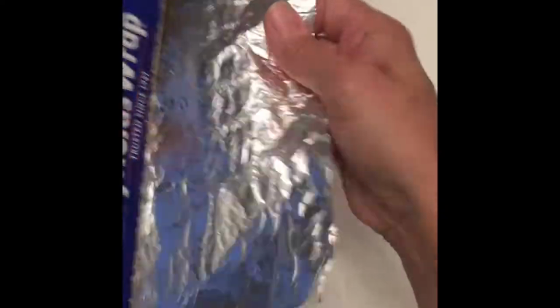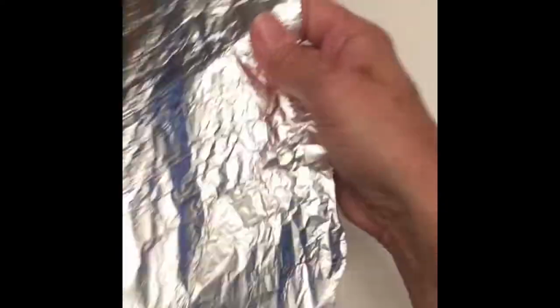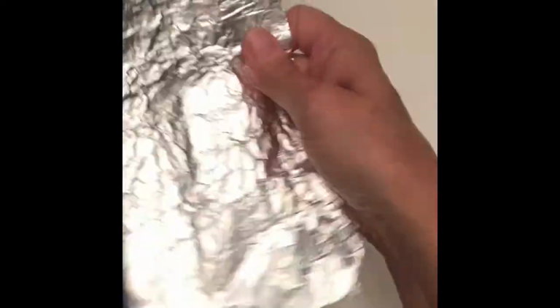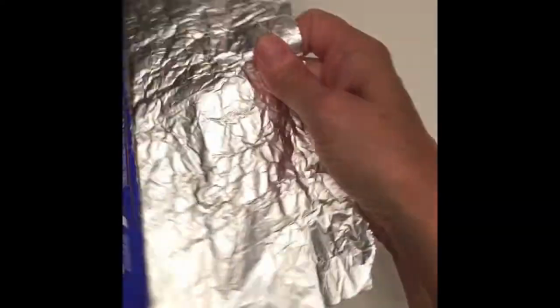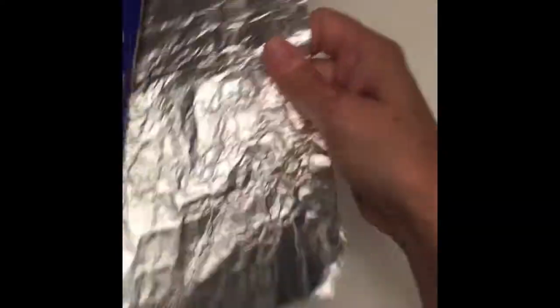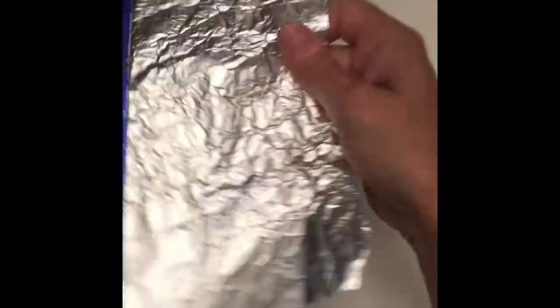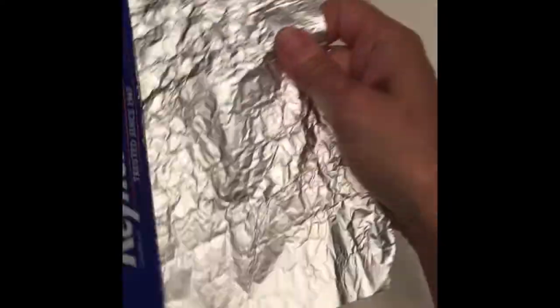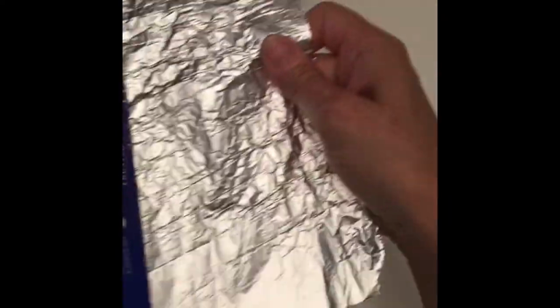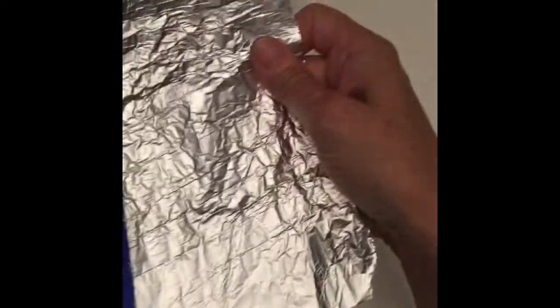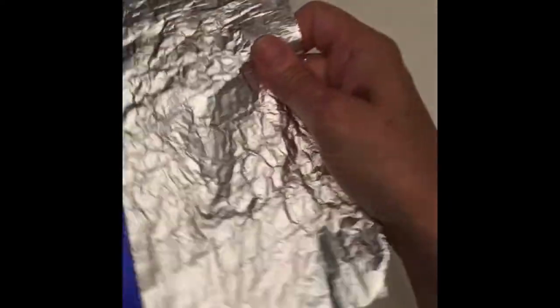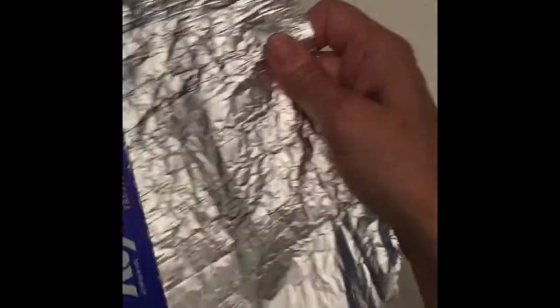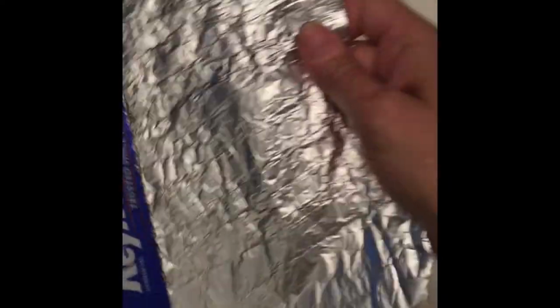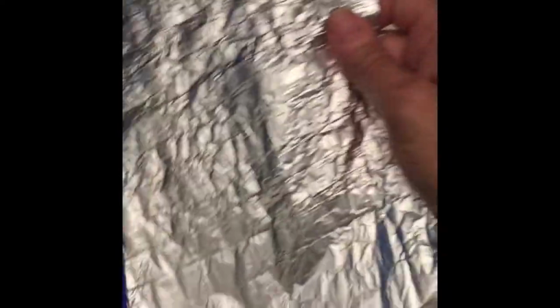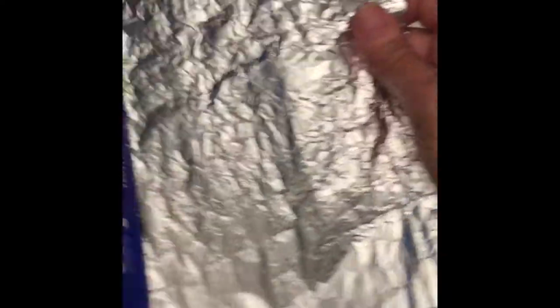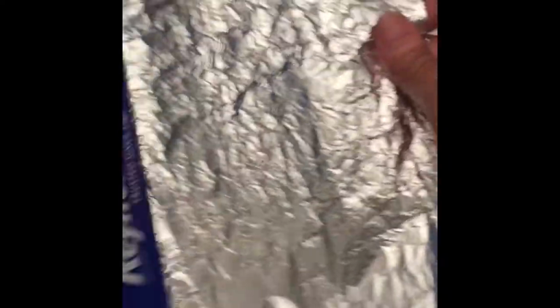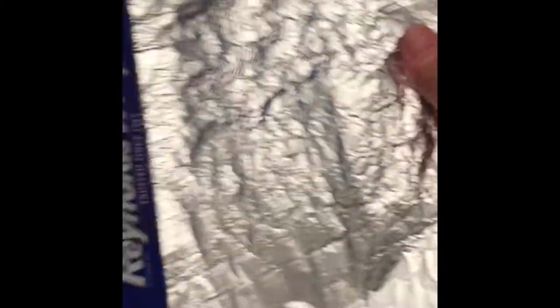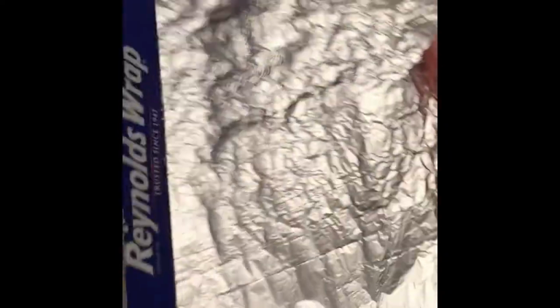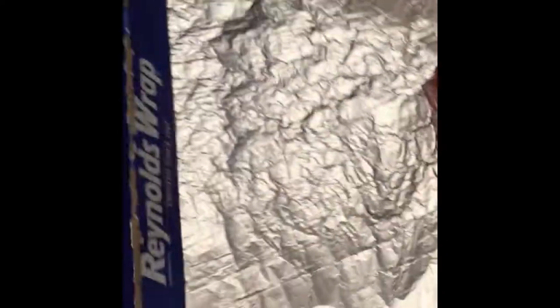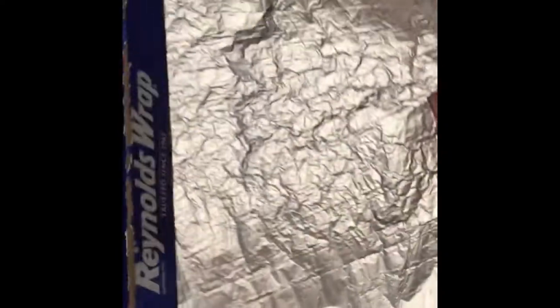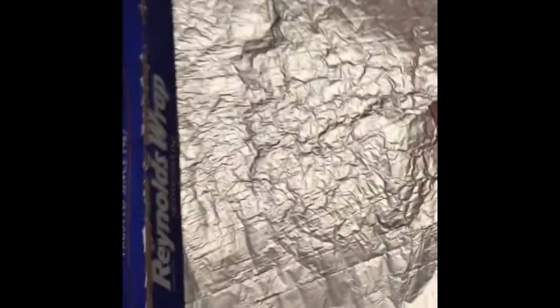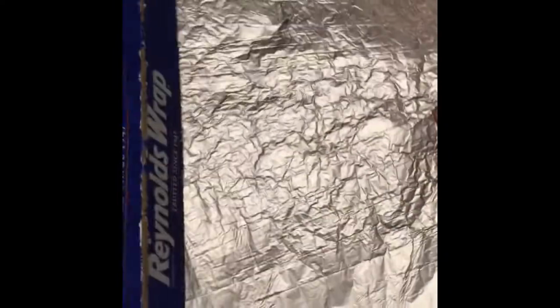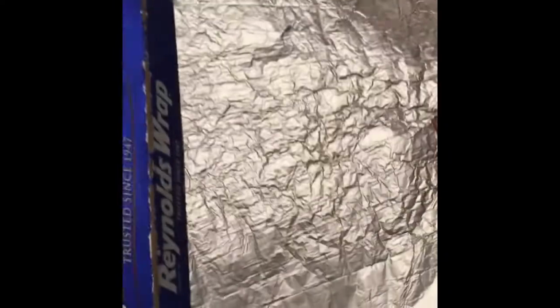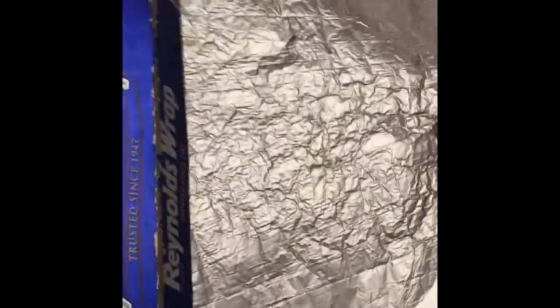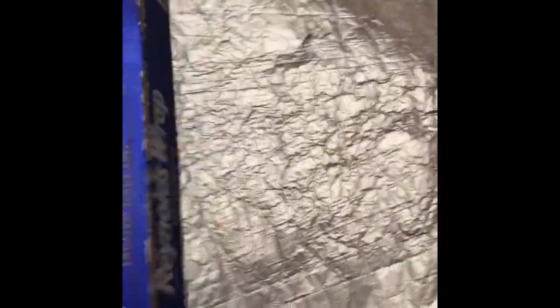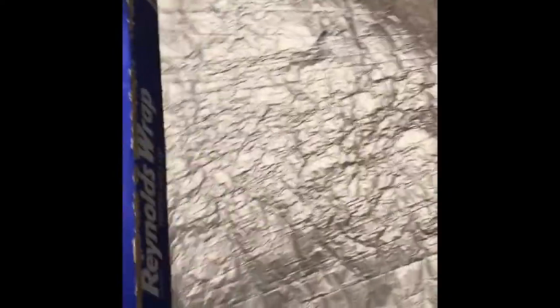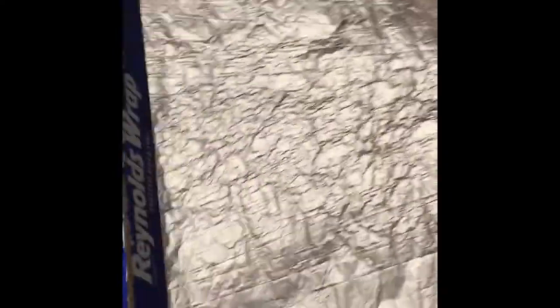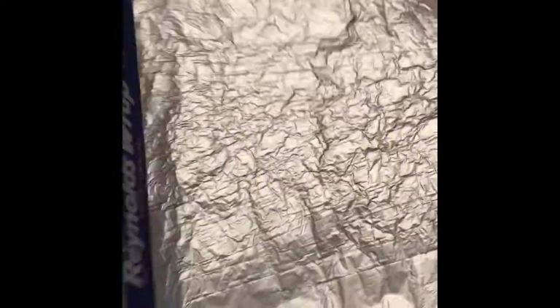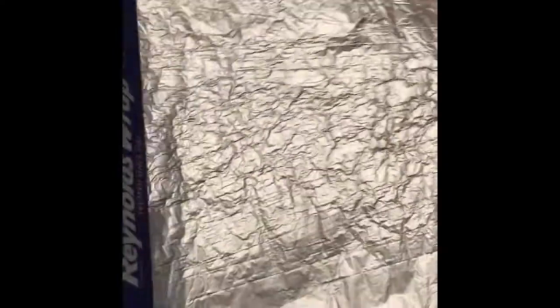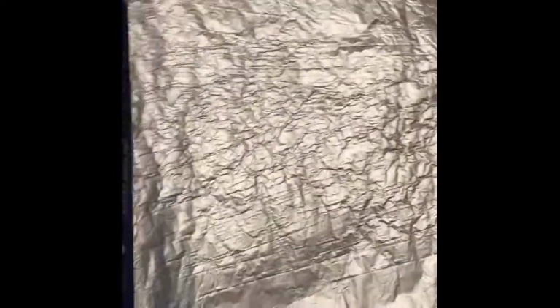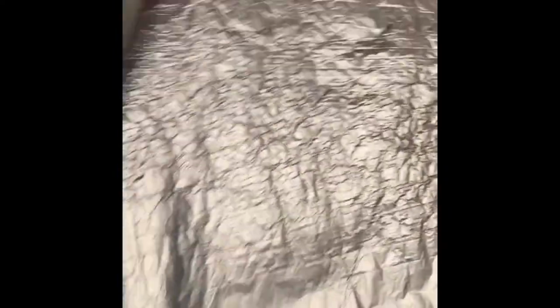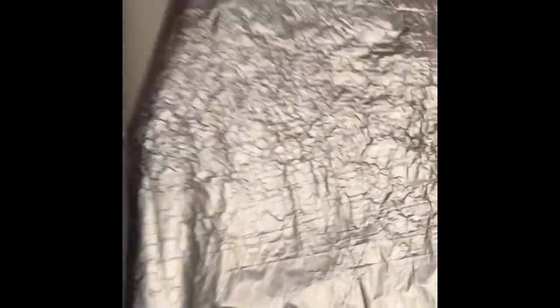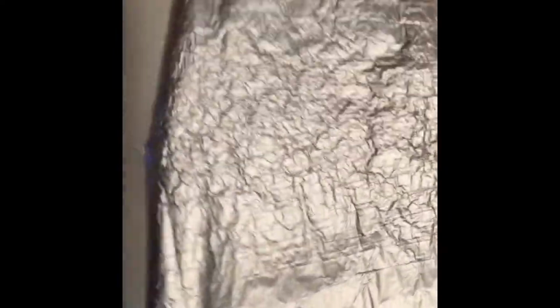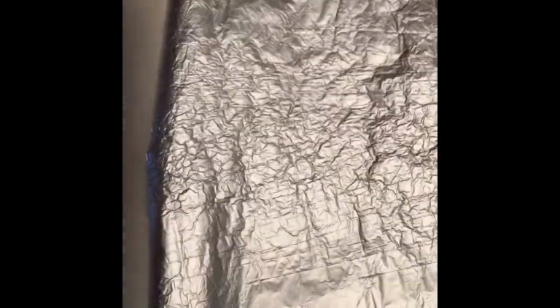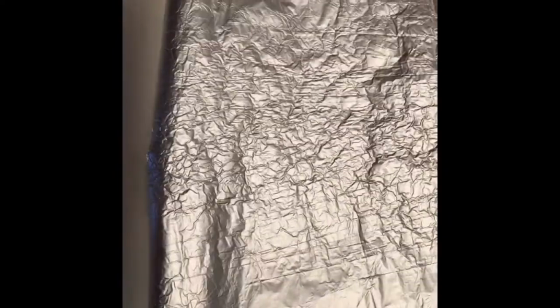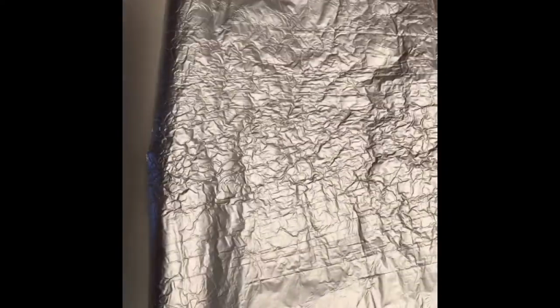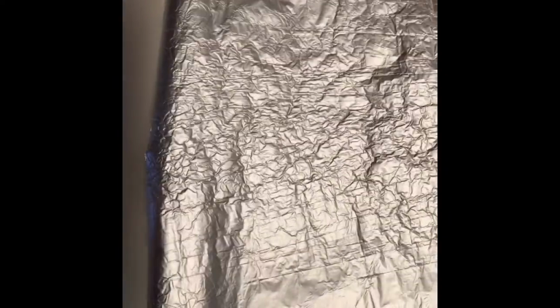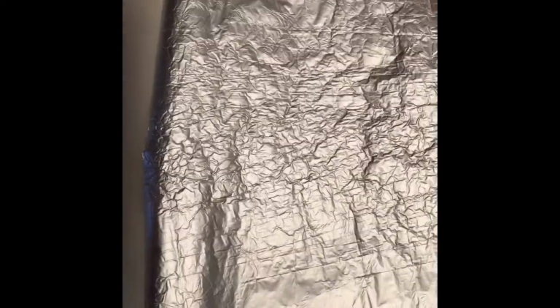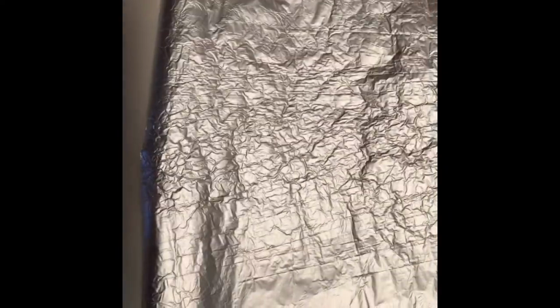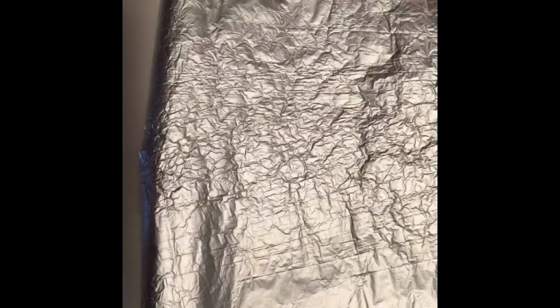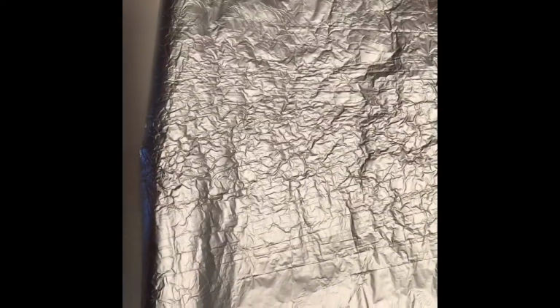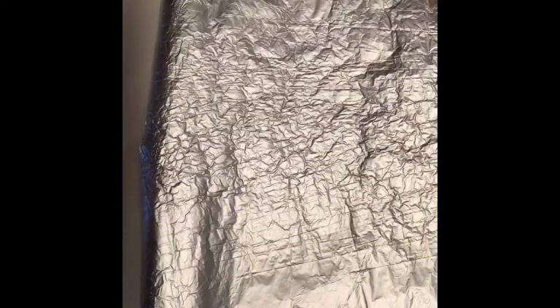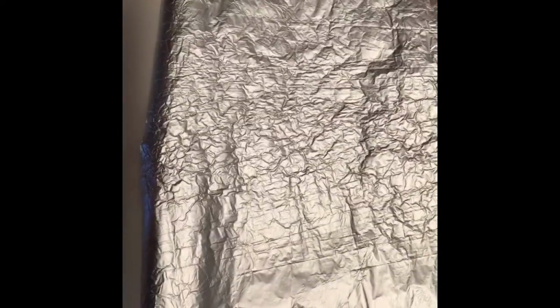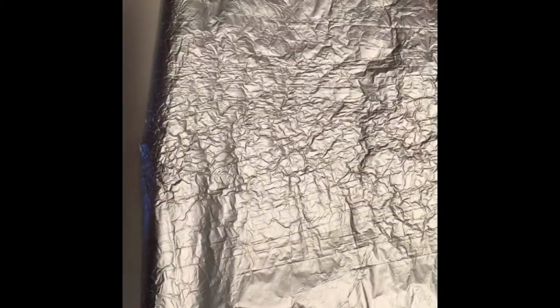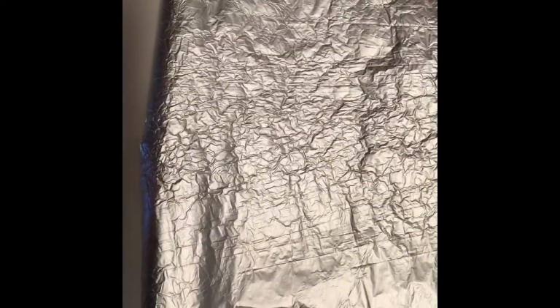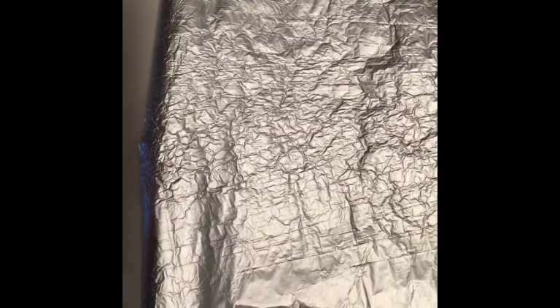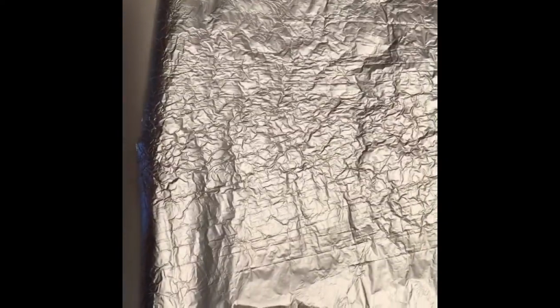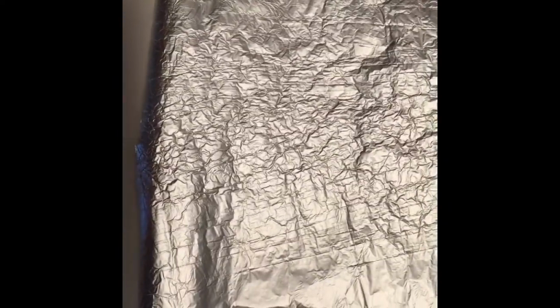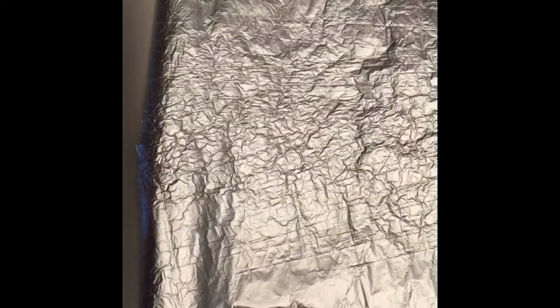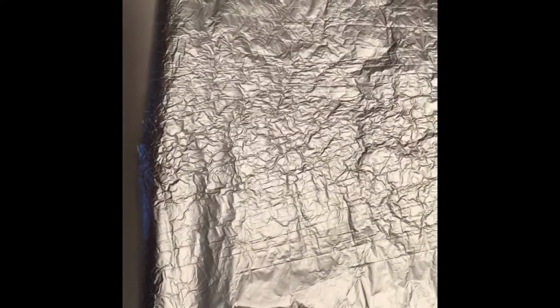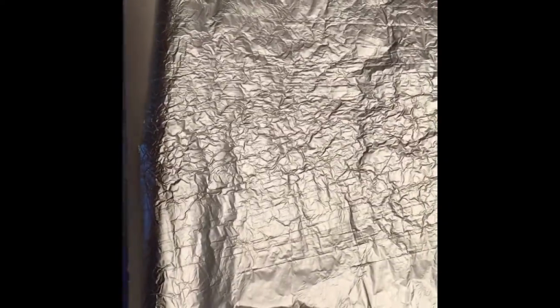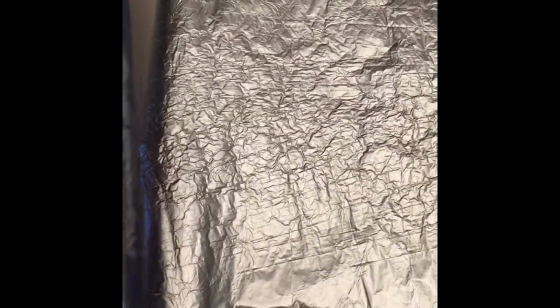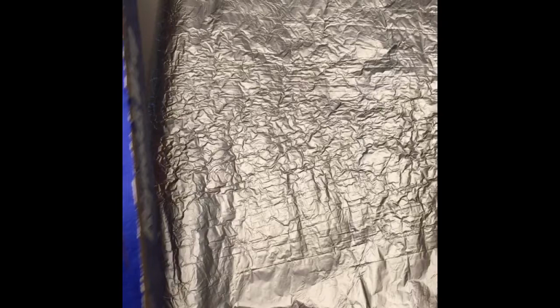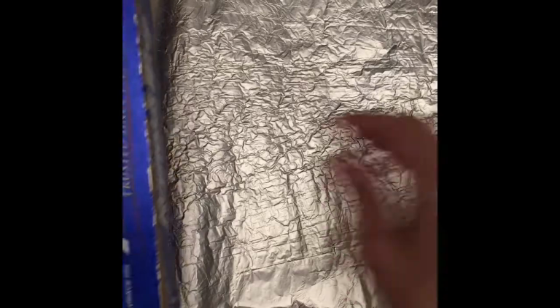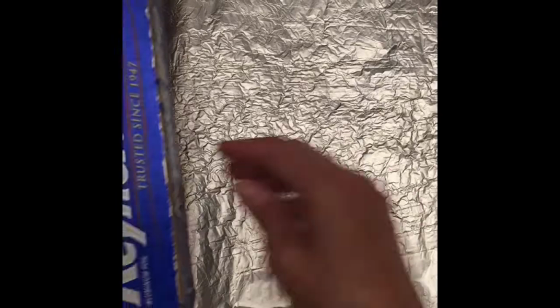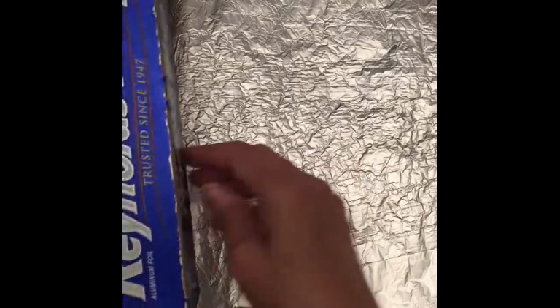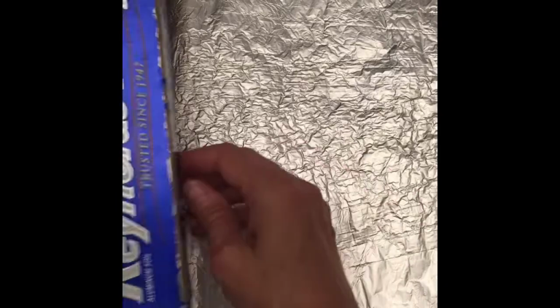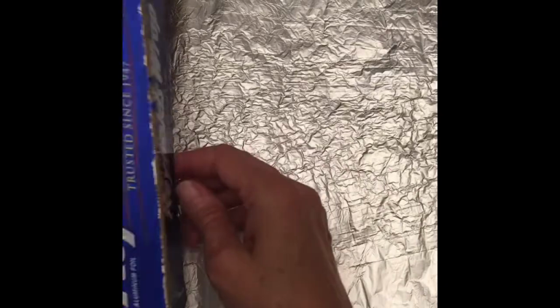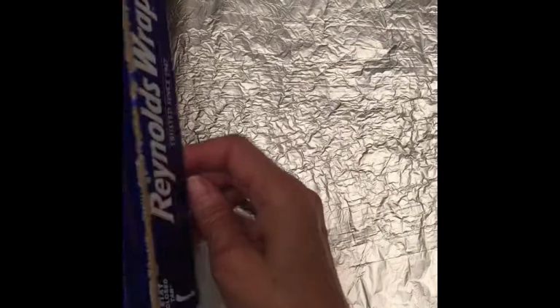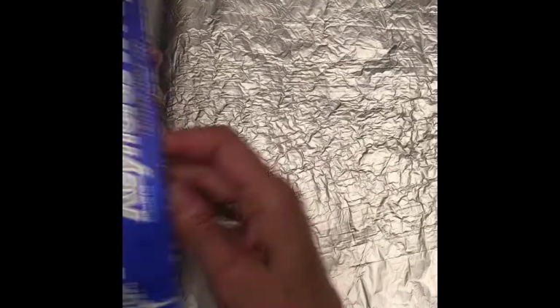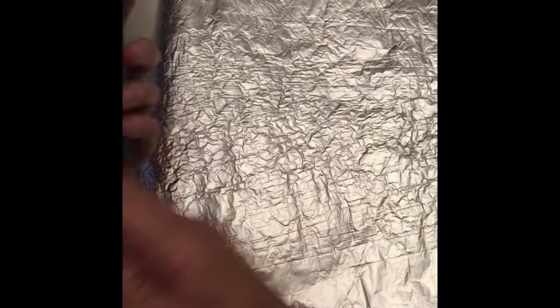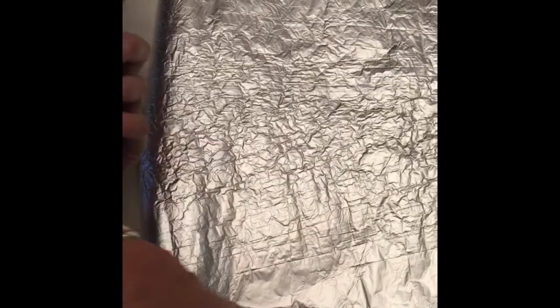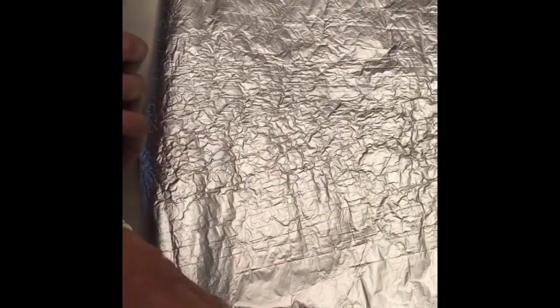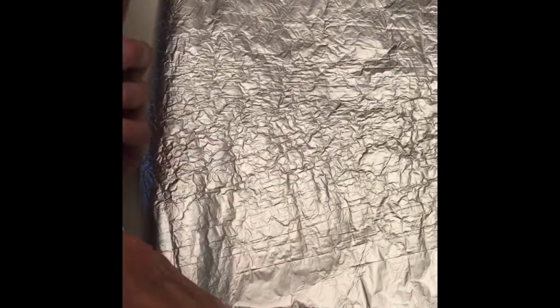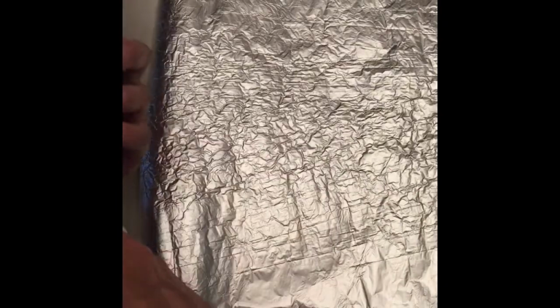So I'm going to go ahead and pull out my tinfoil. Oh look at that — I finished the roll!